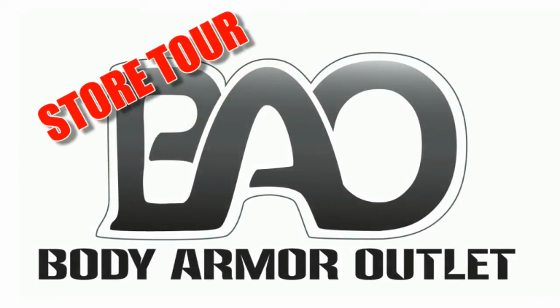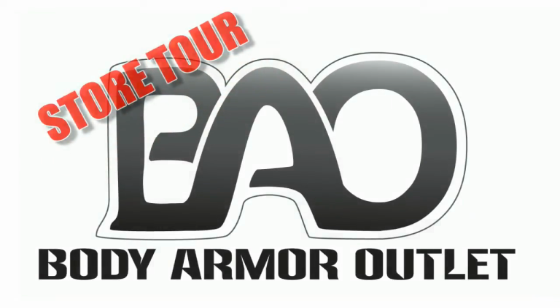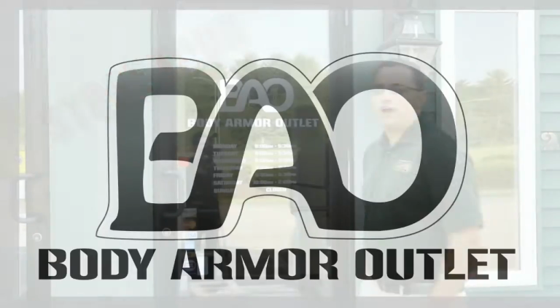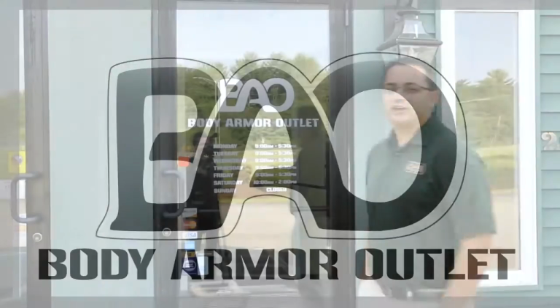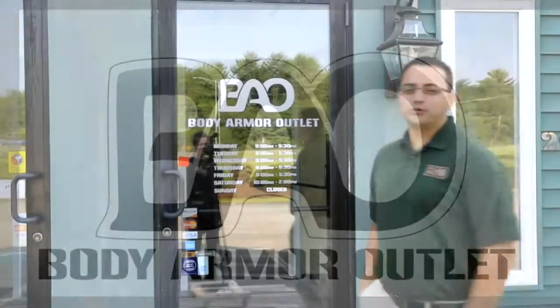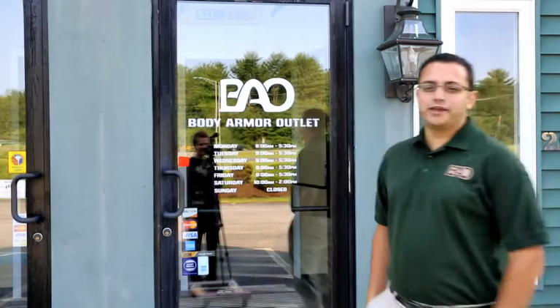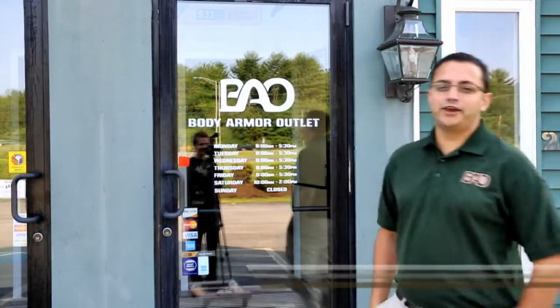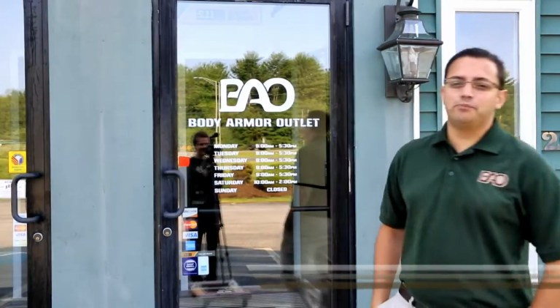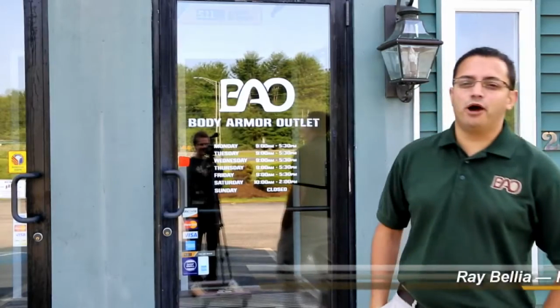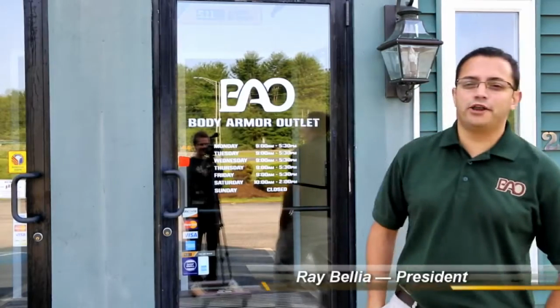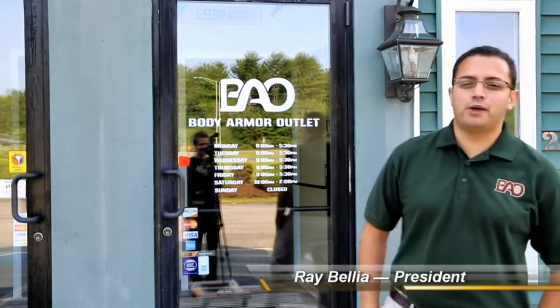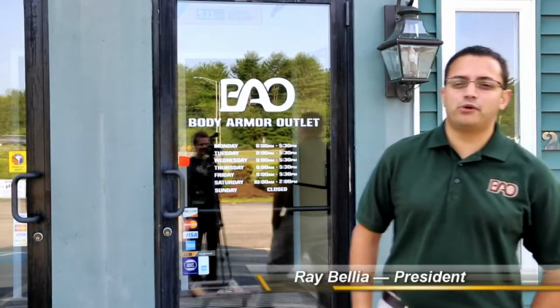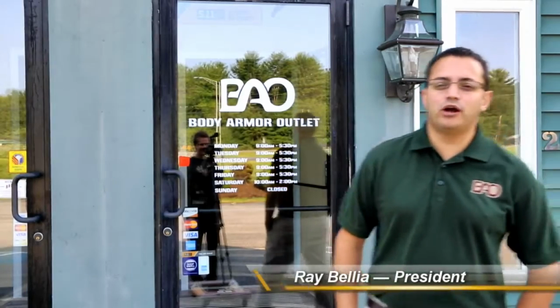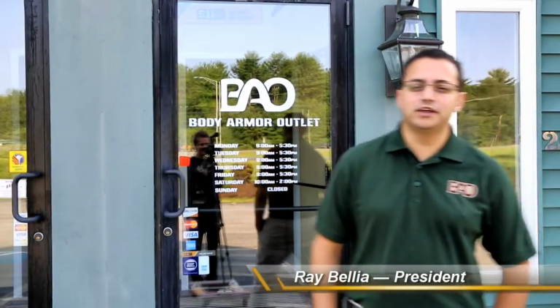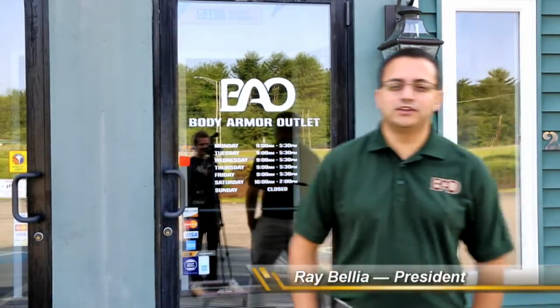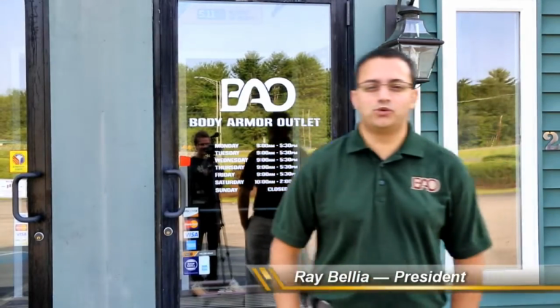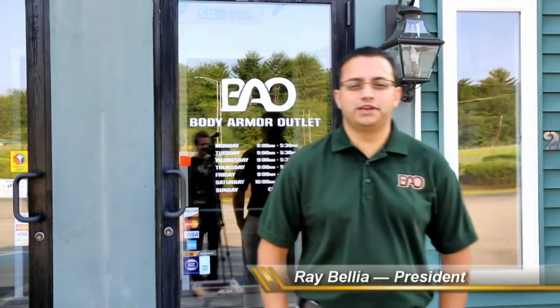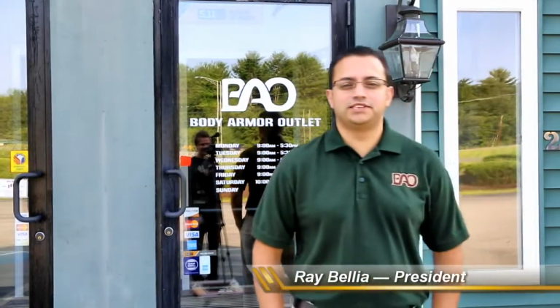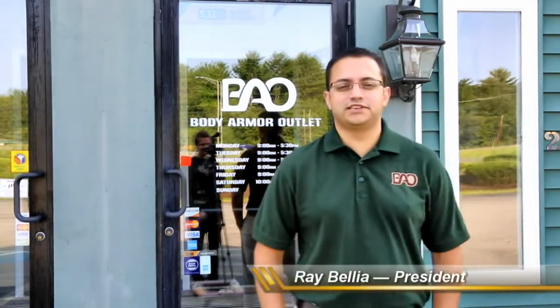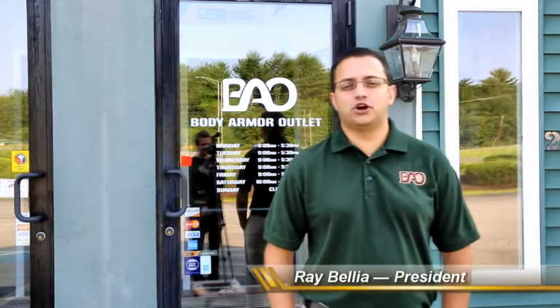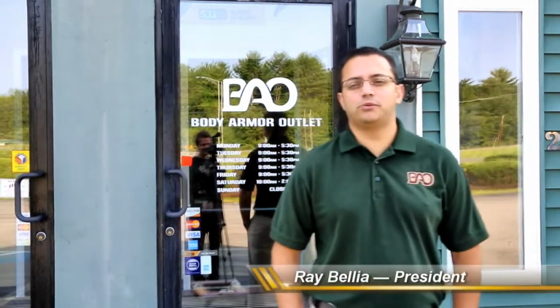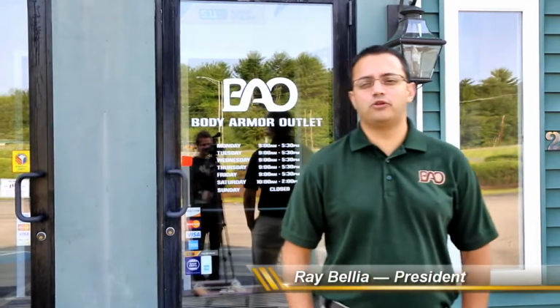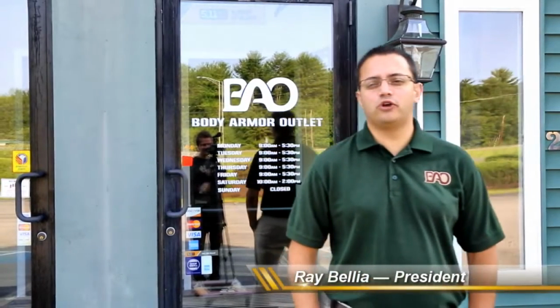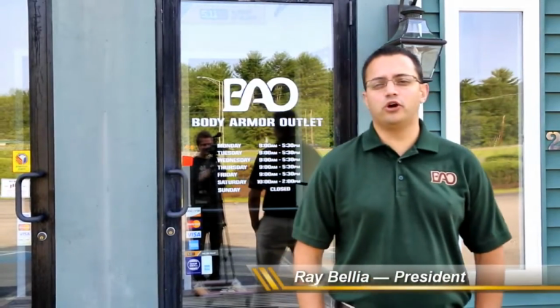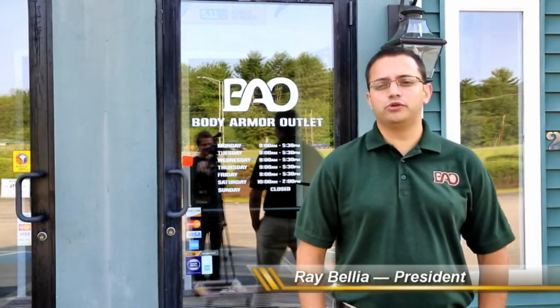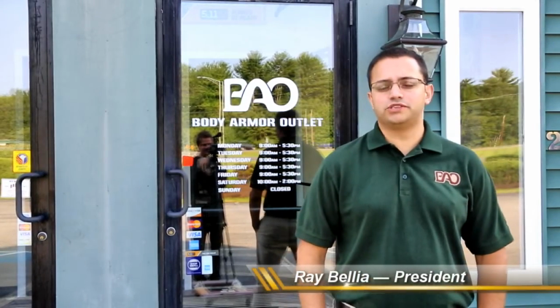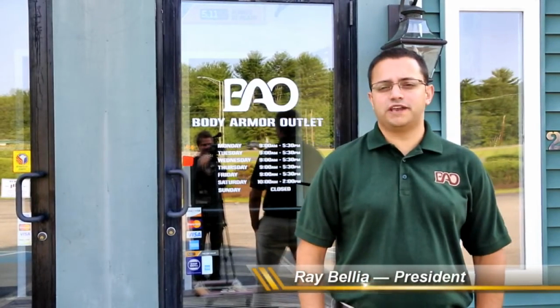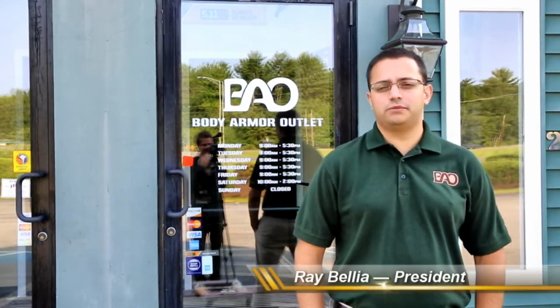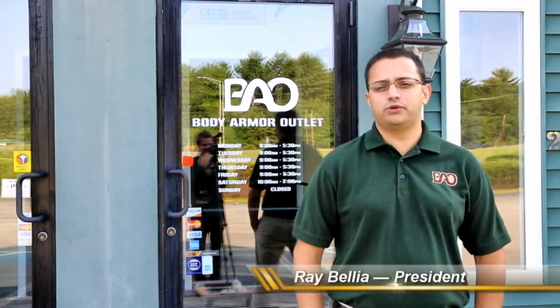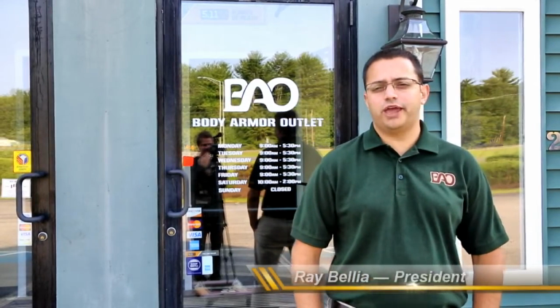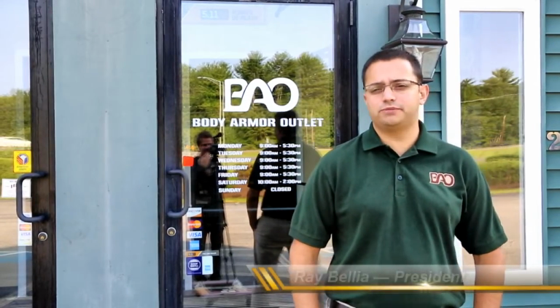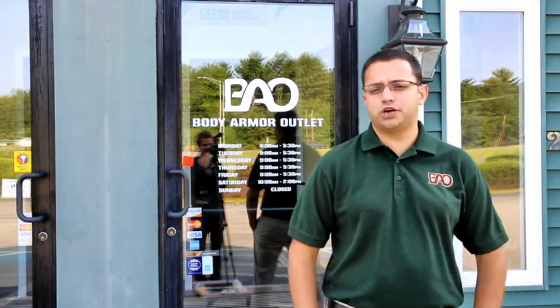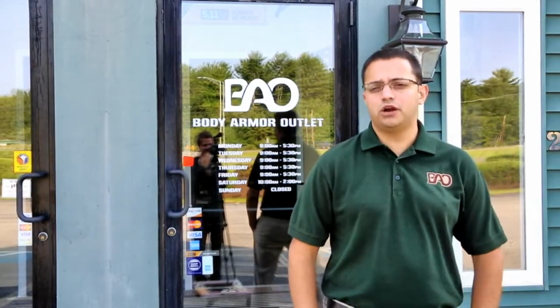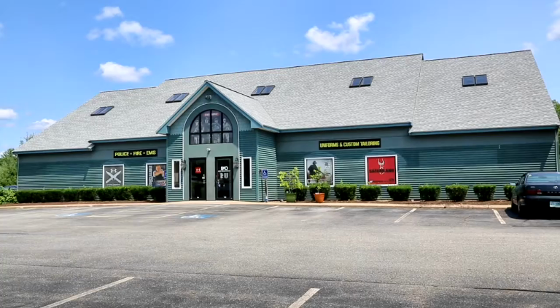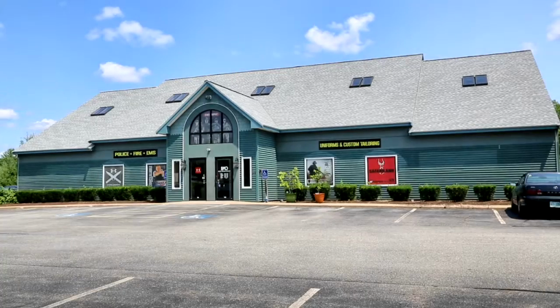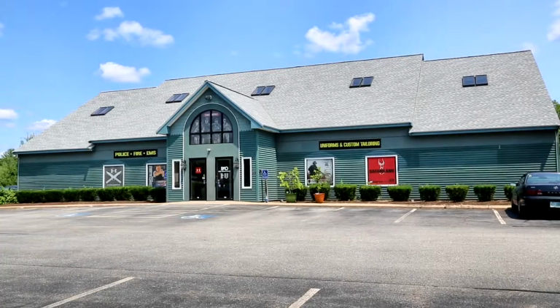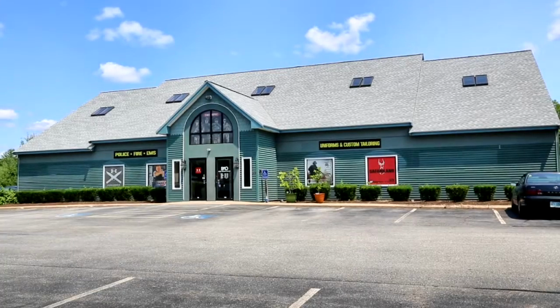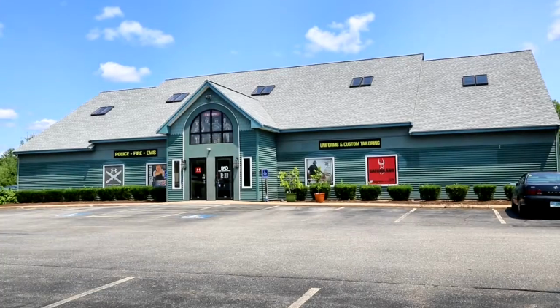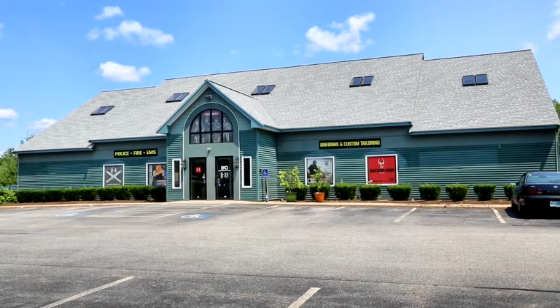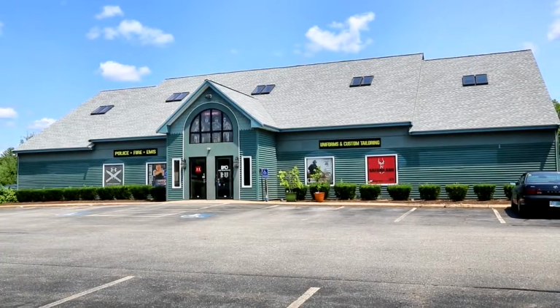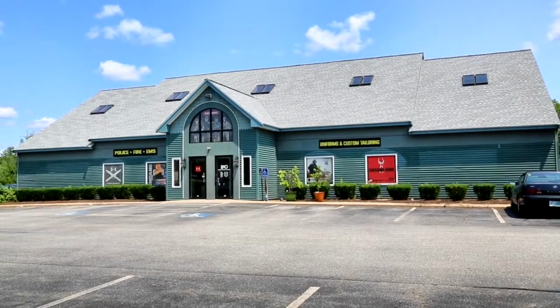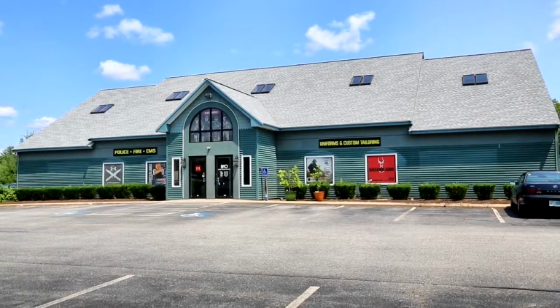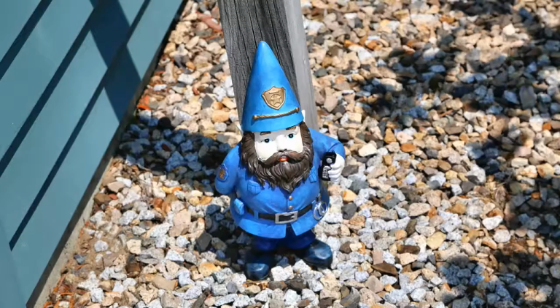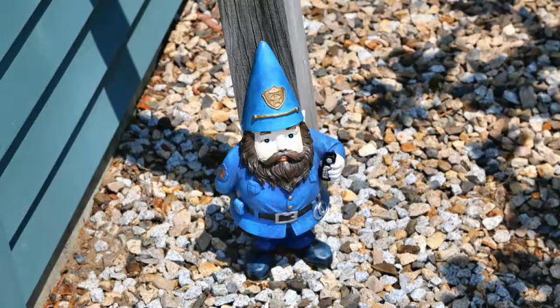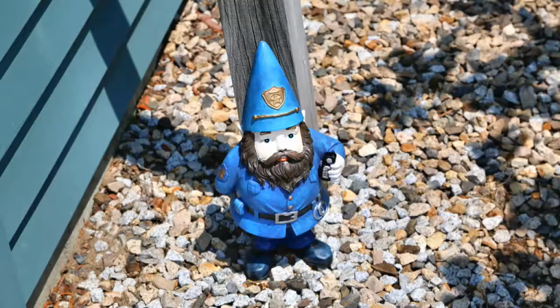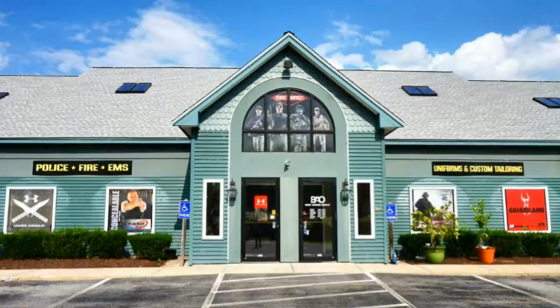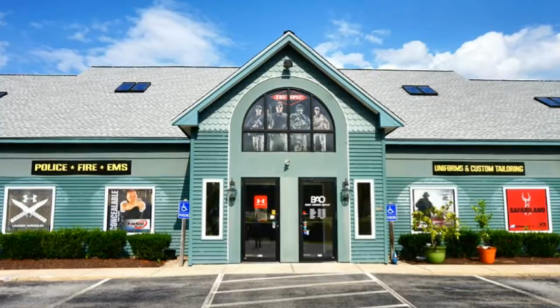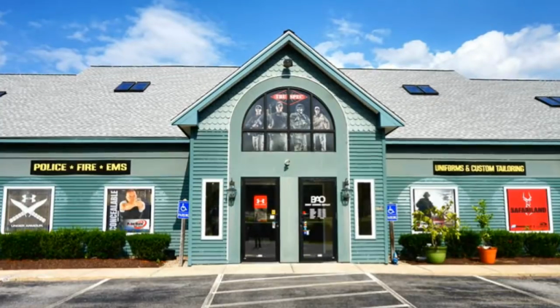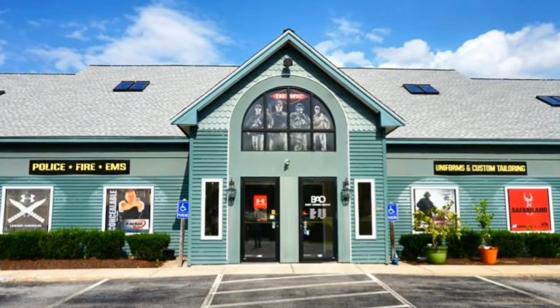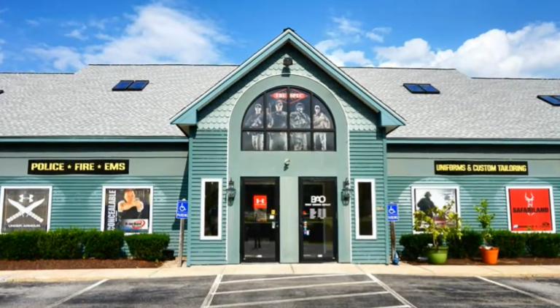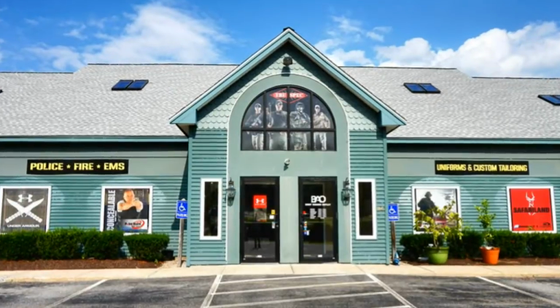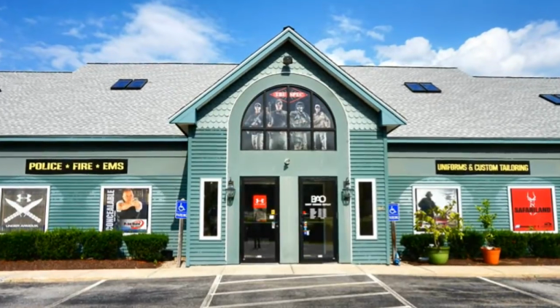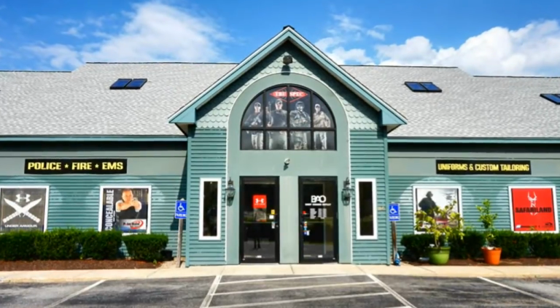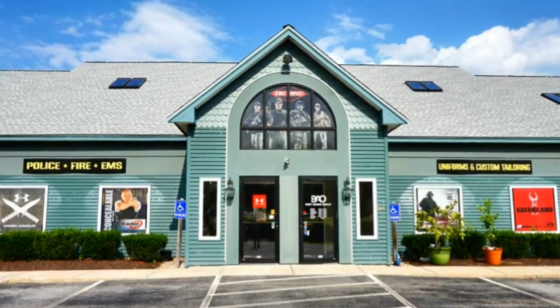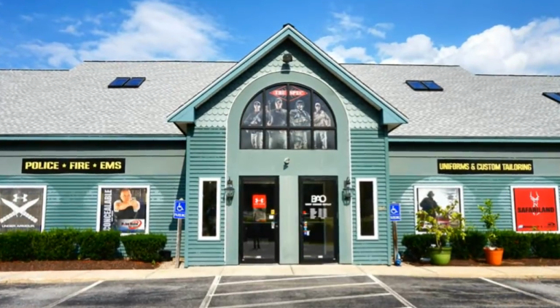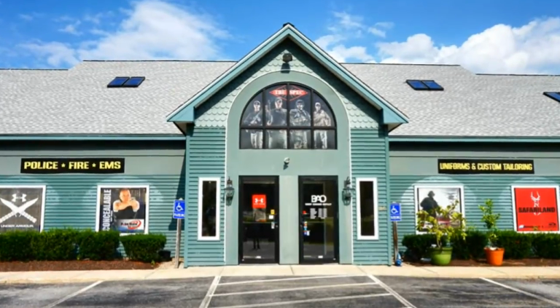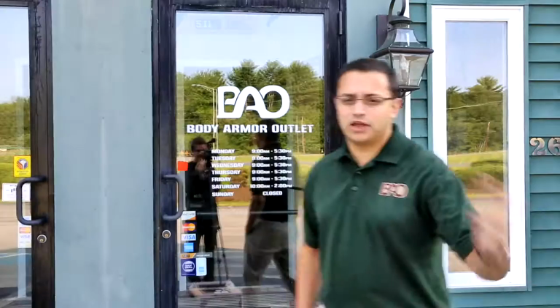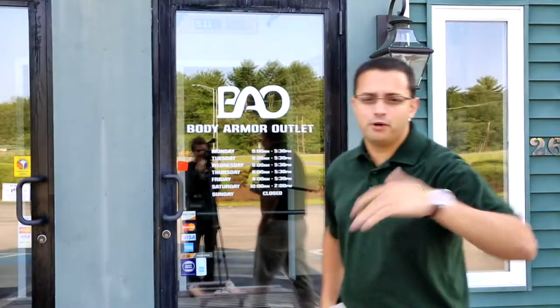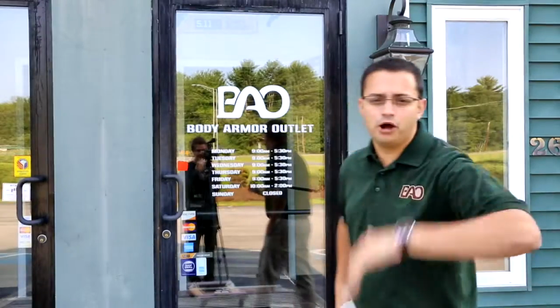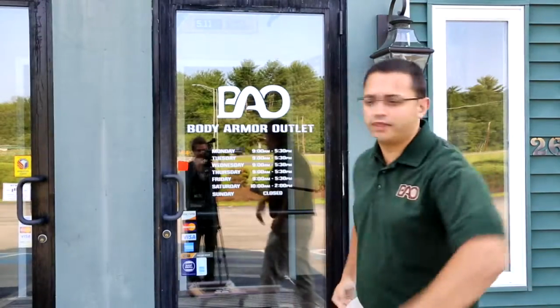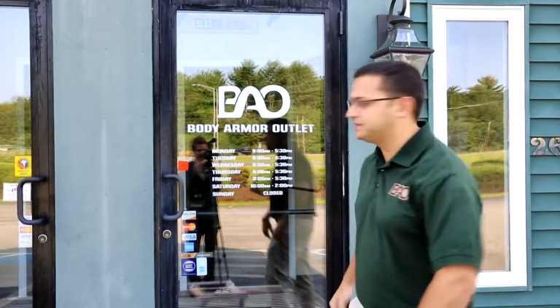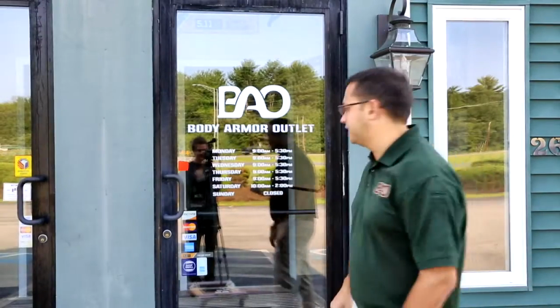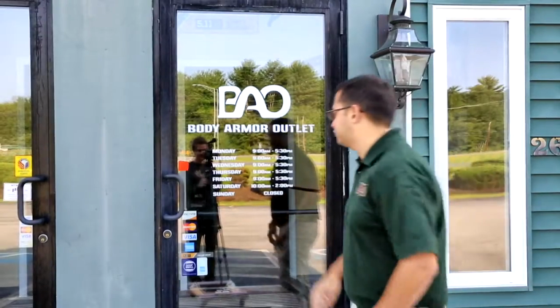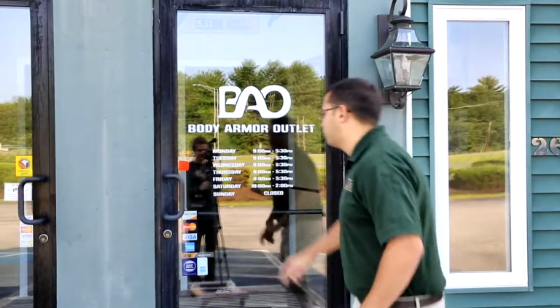Alright, so we're here at Body Armor Outlet, 26 Armor Road, Salem, New Hampshire. Come on and let's take a tour.